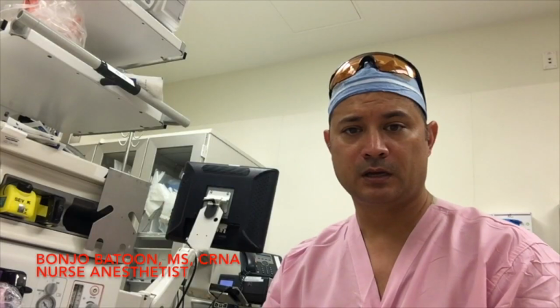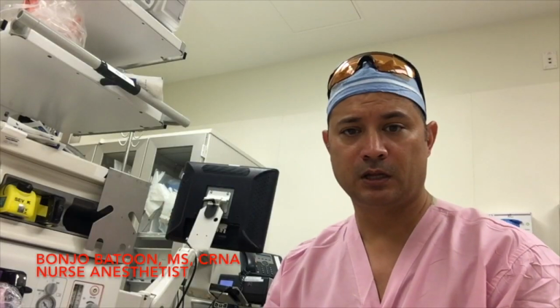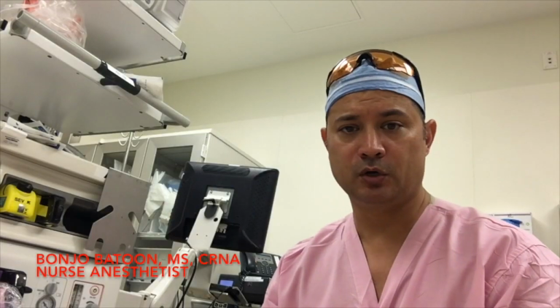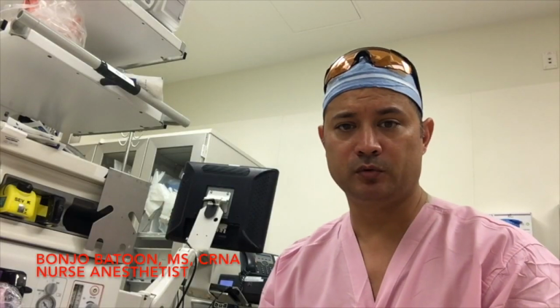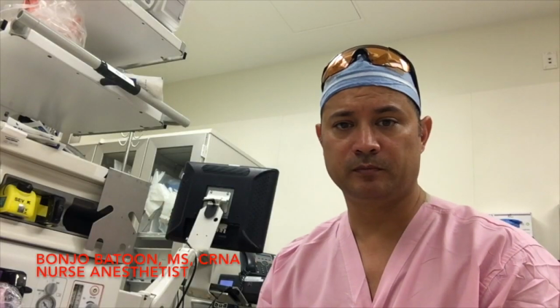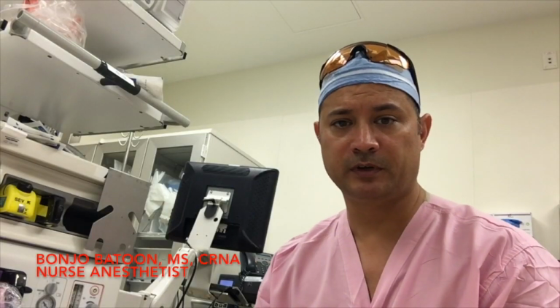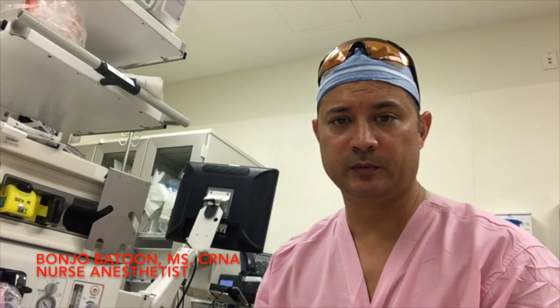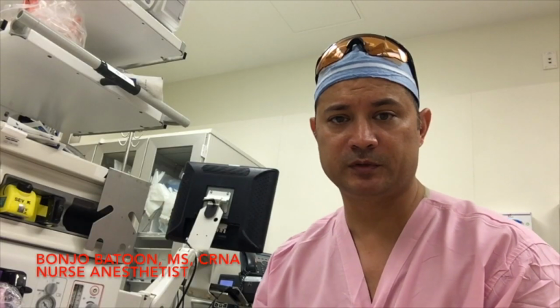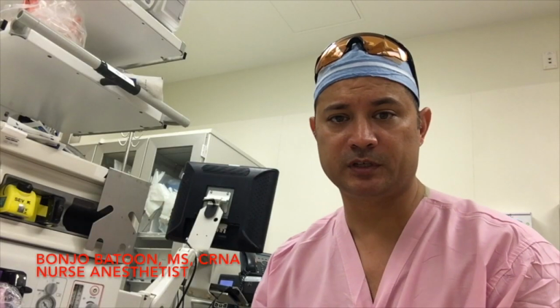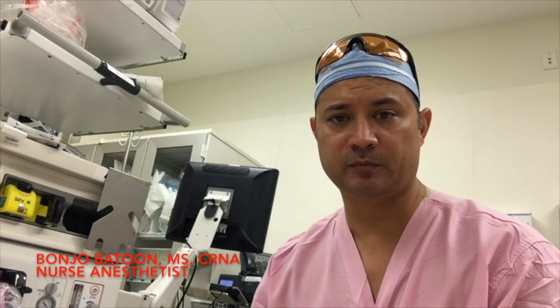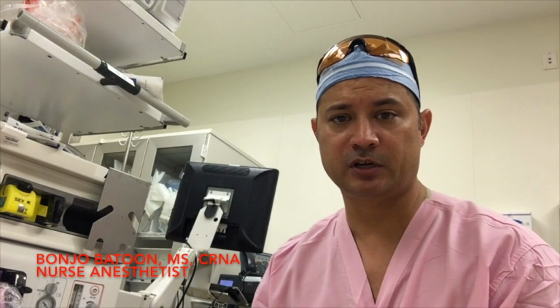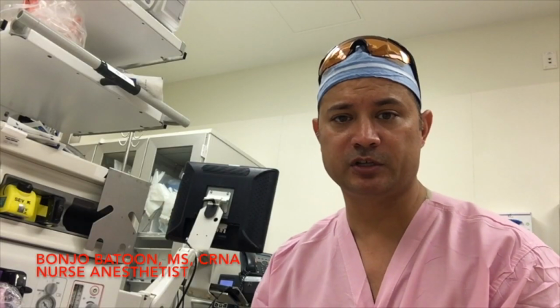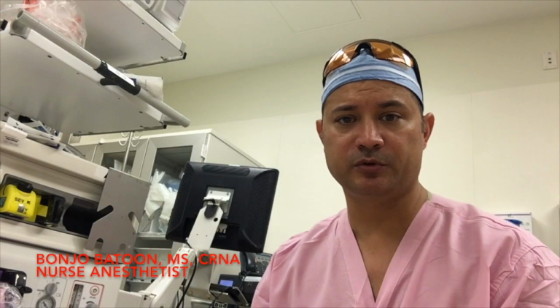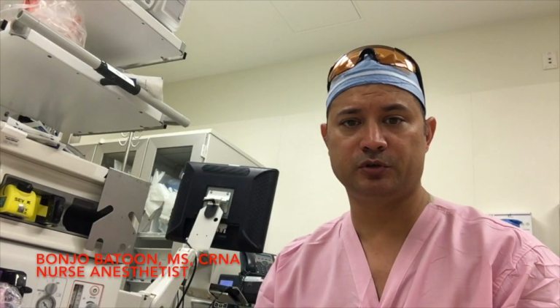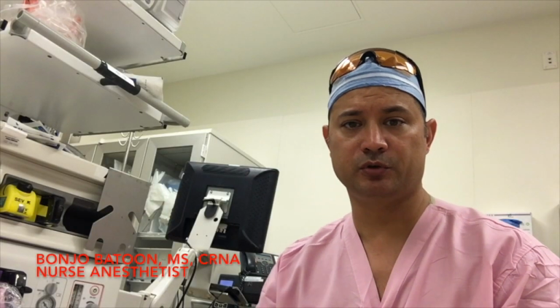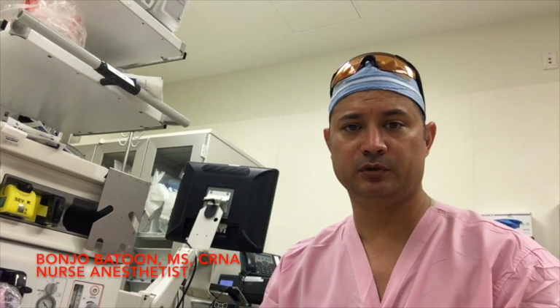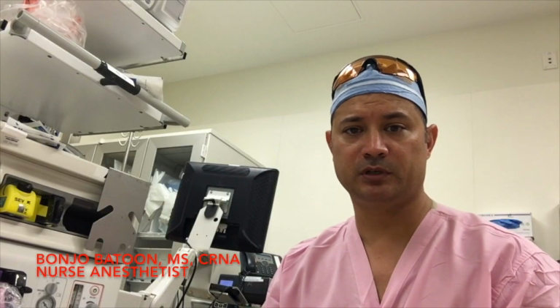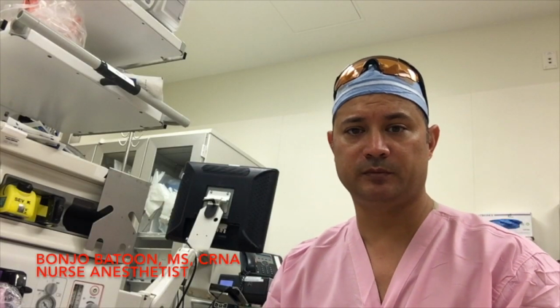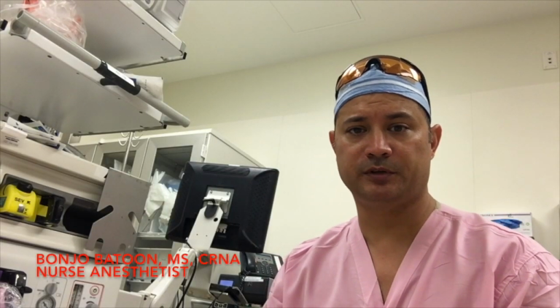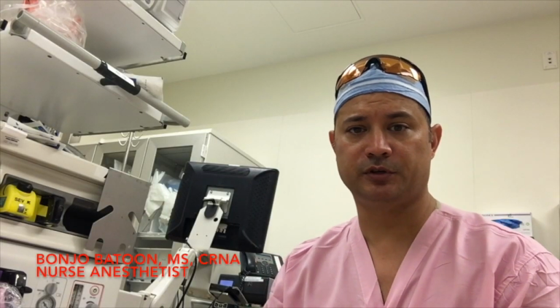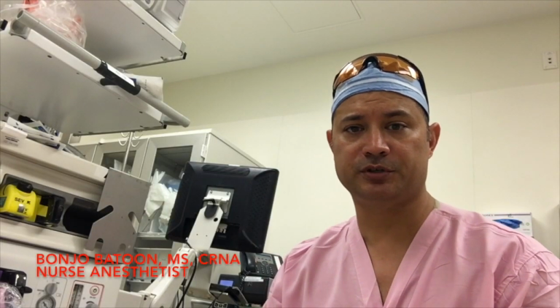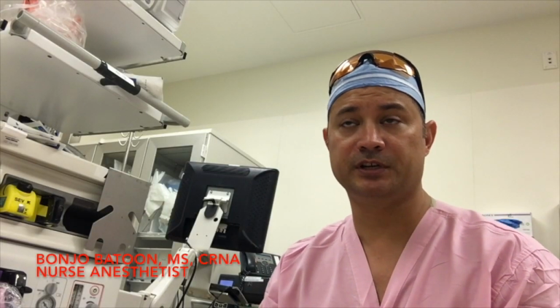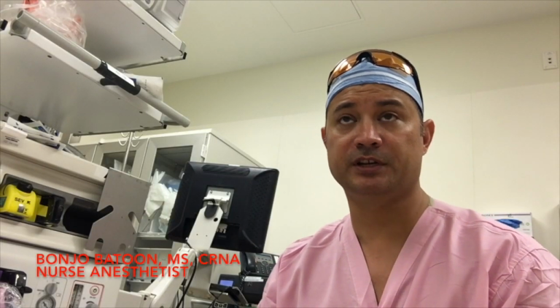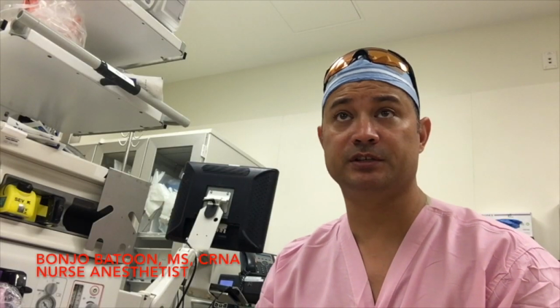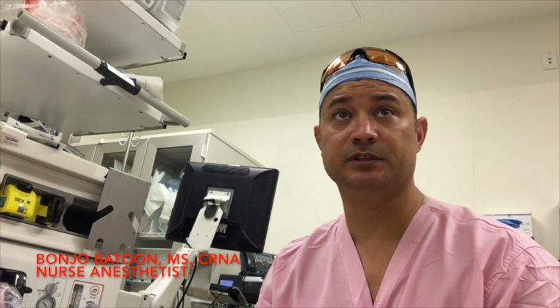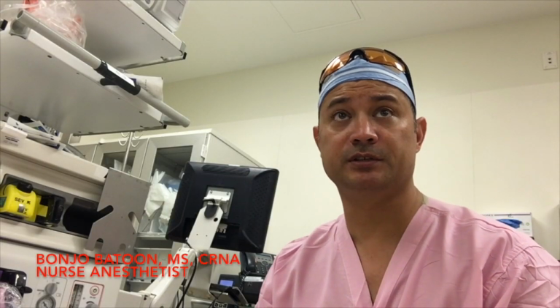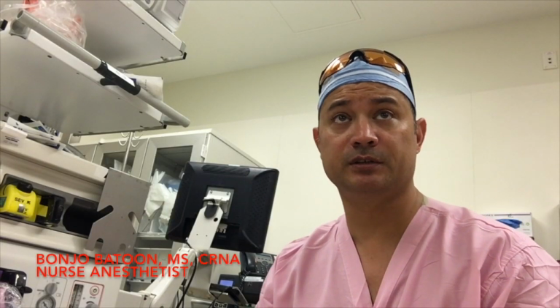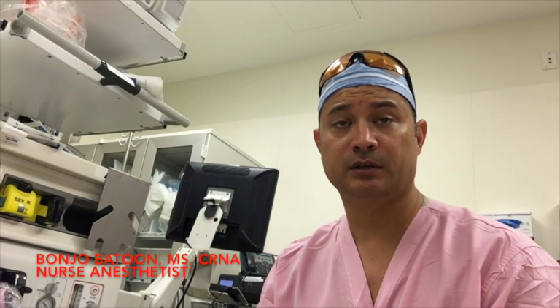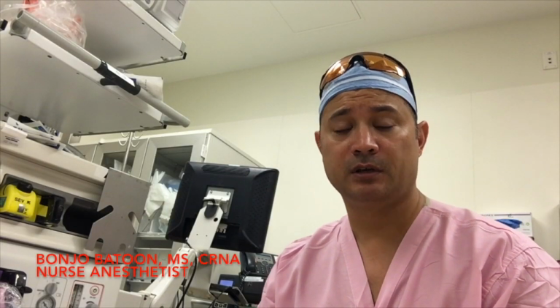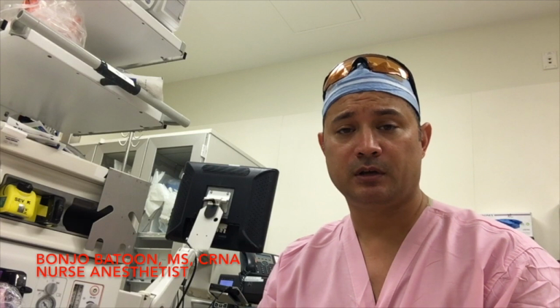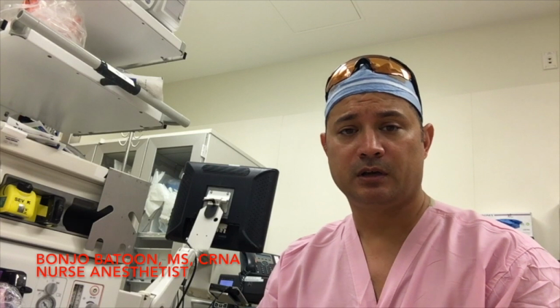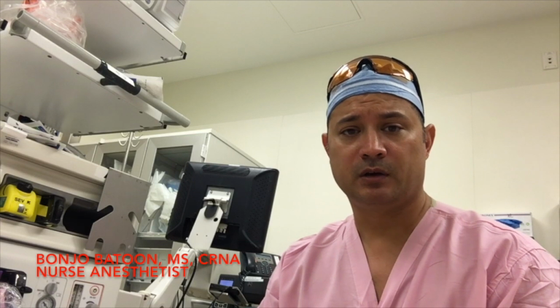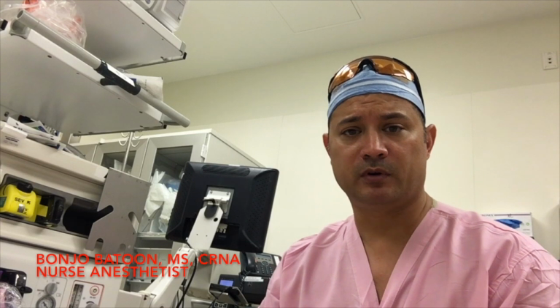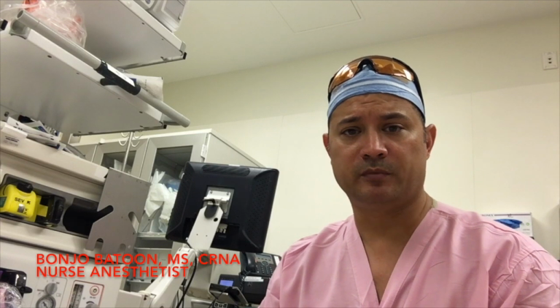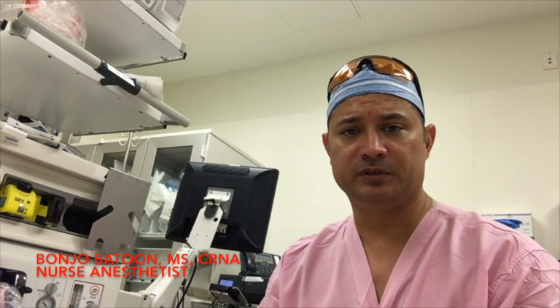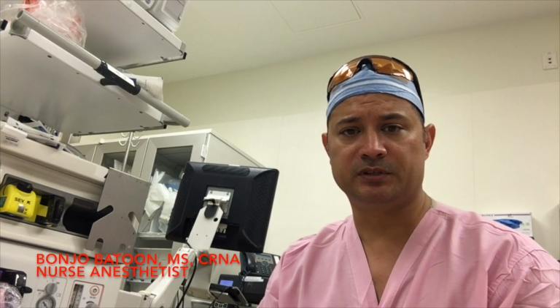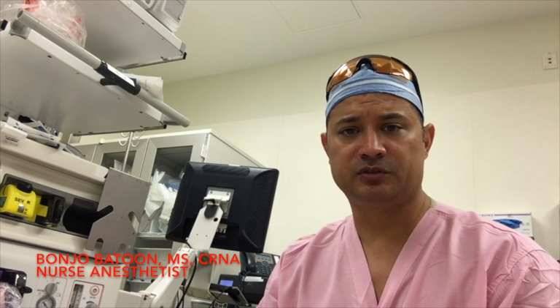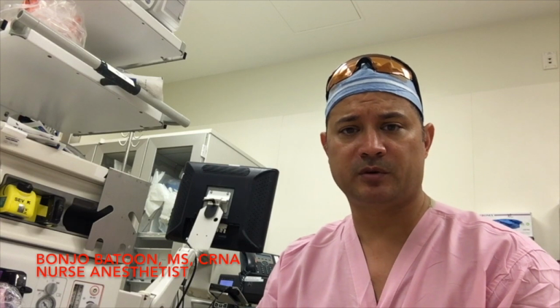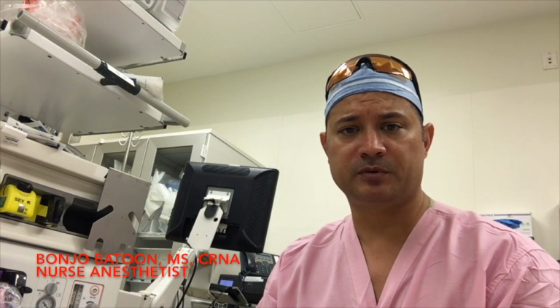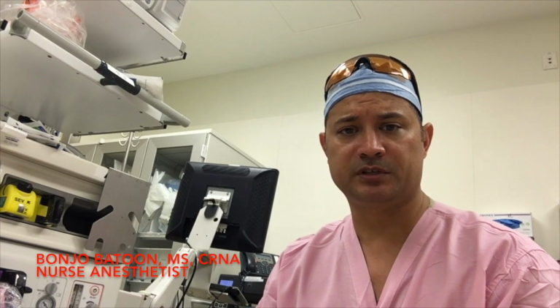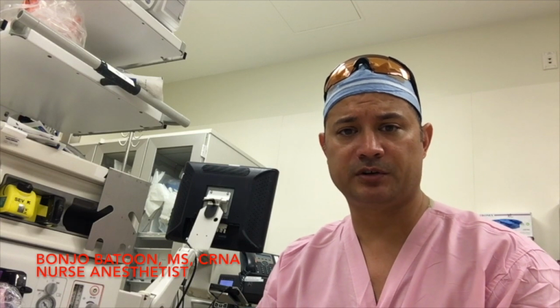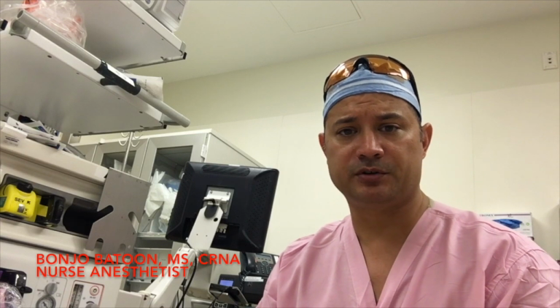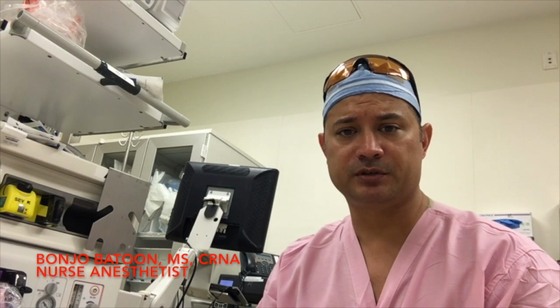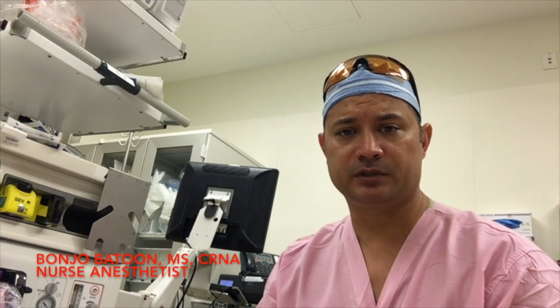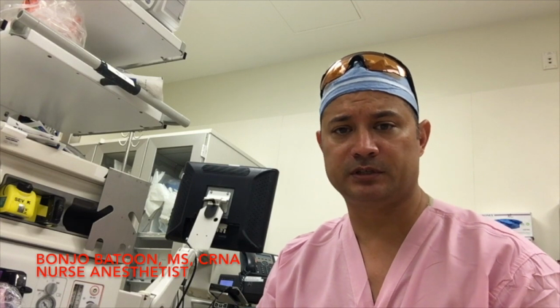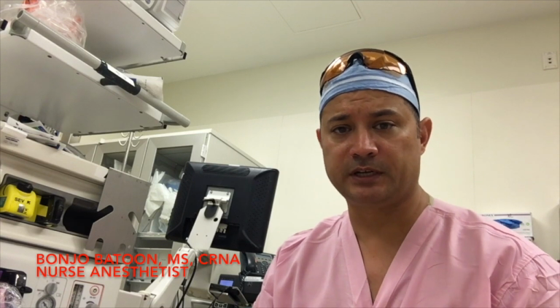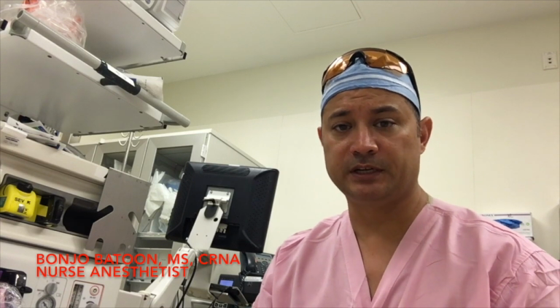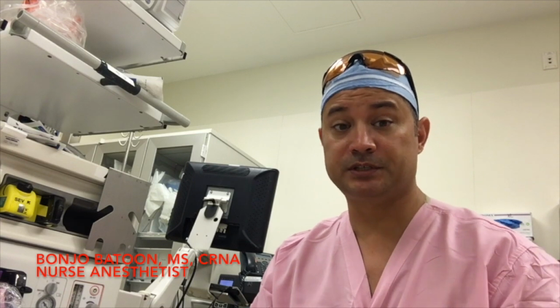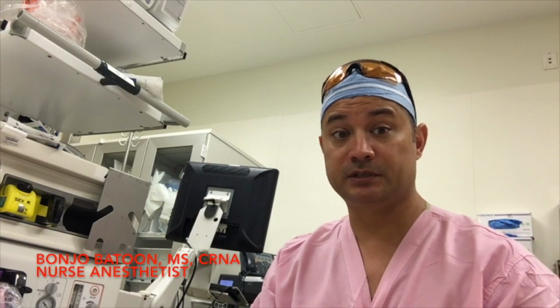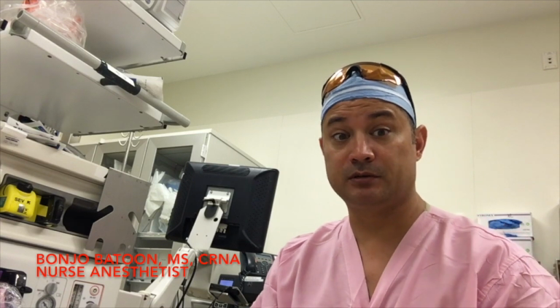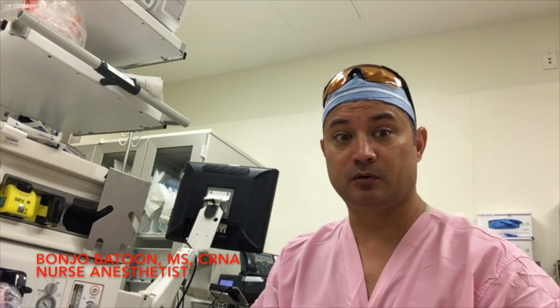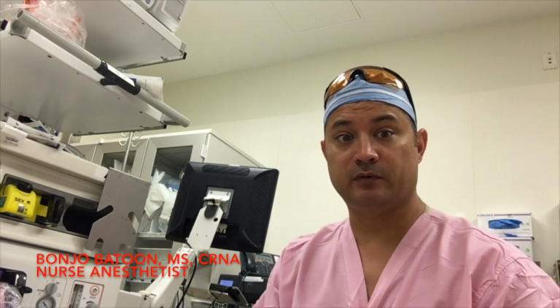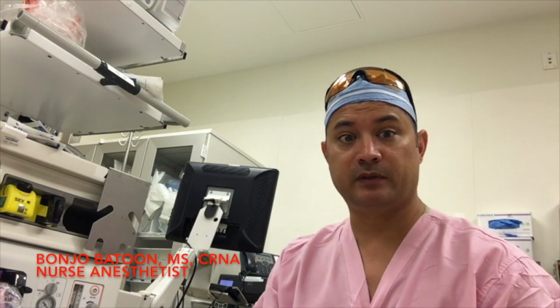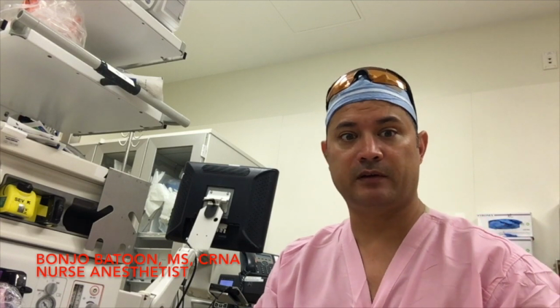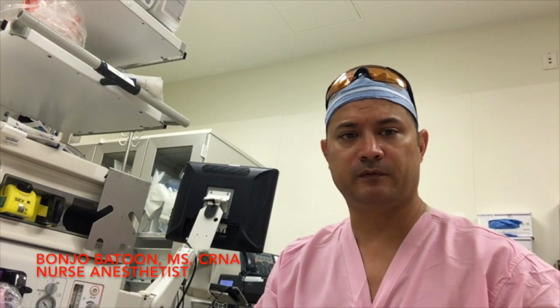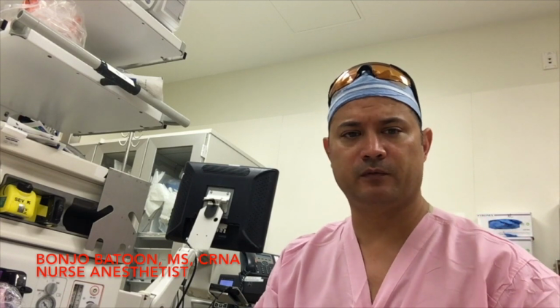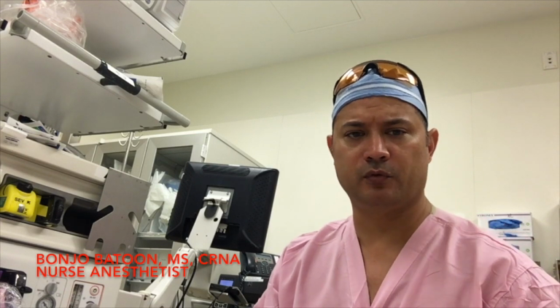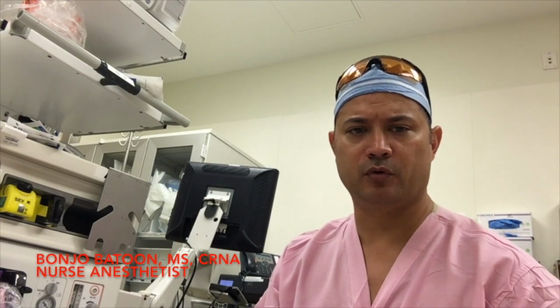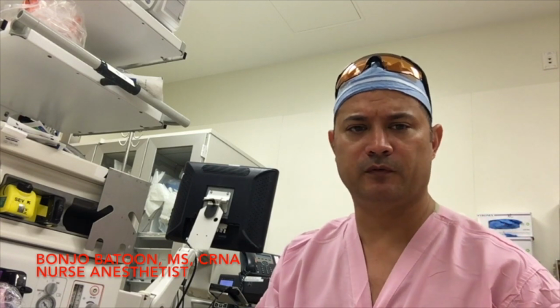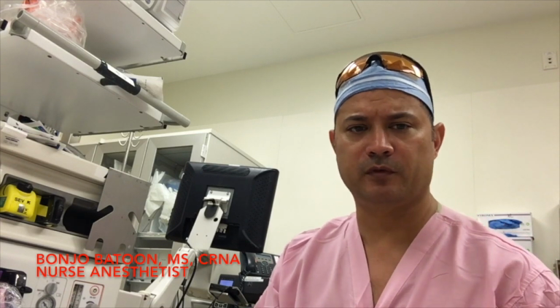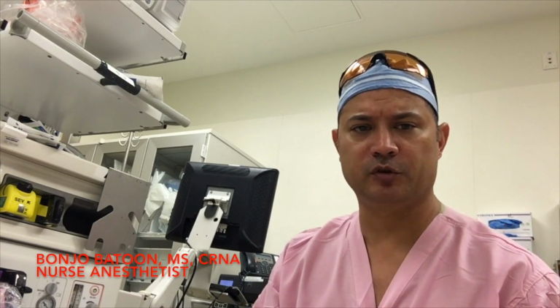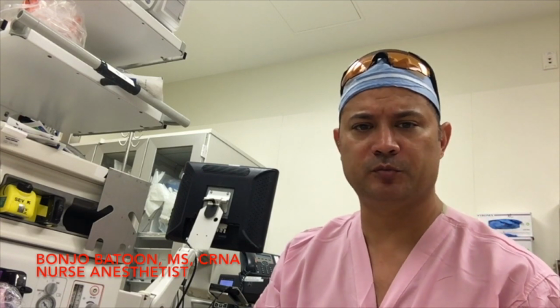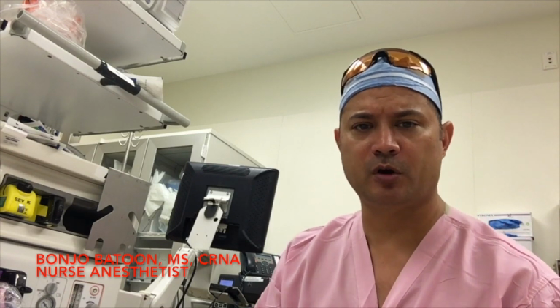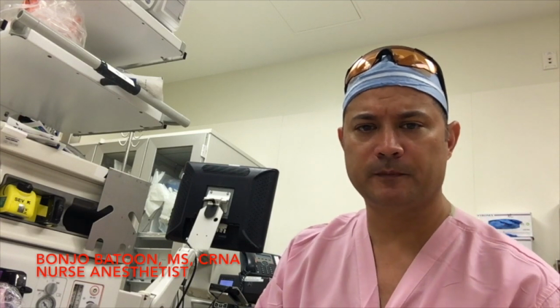Hello, my name is Banjir Batun. I'm a nurse anesthetist at one of the busiest trauma centers in the states, or even in the world for the most part.